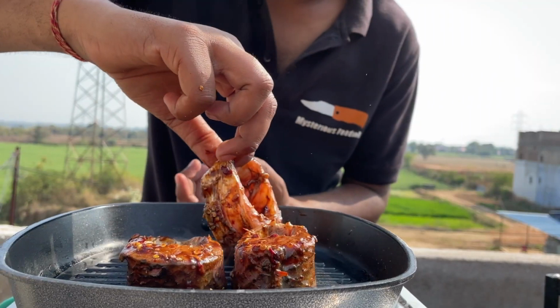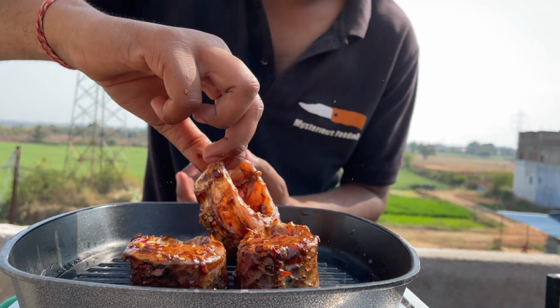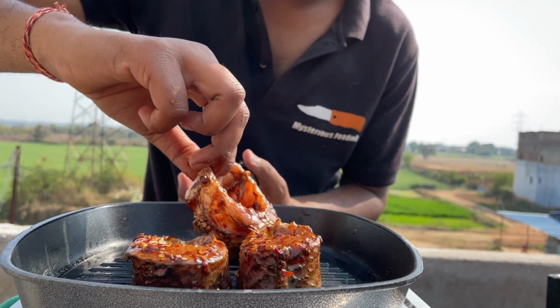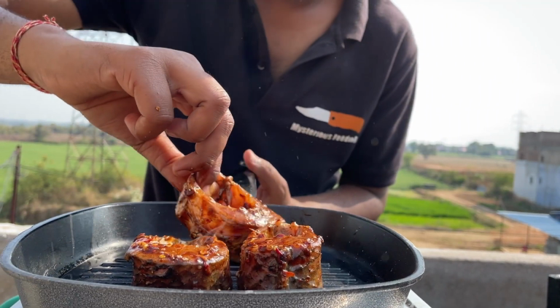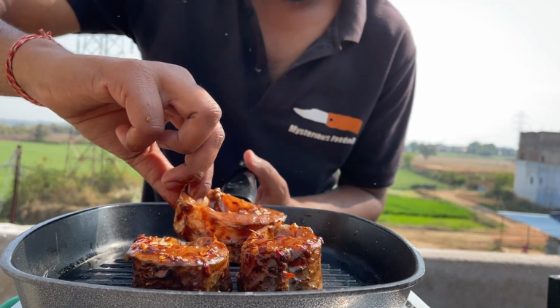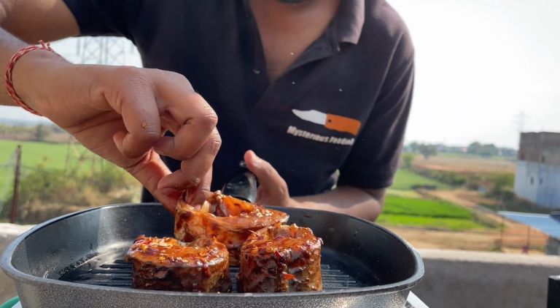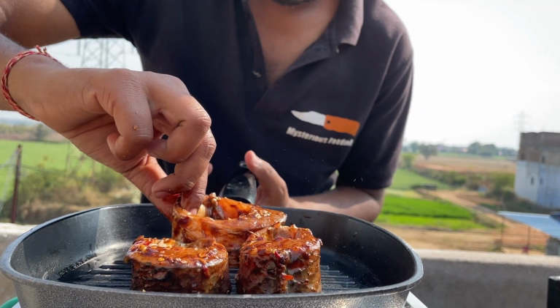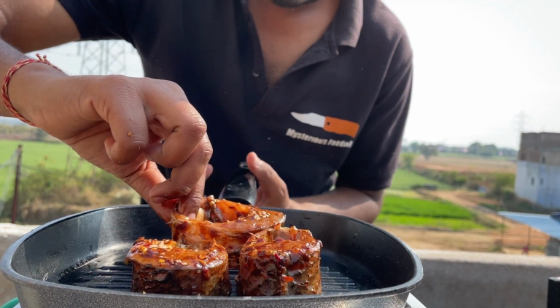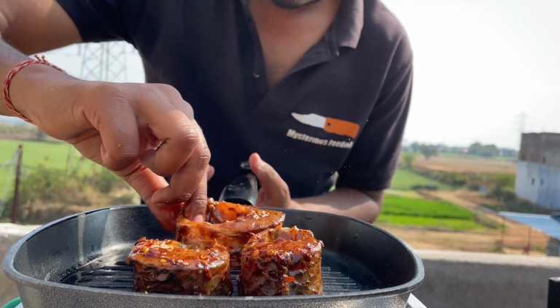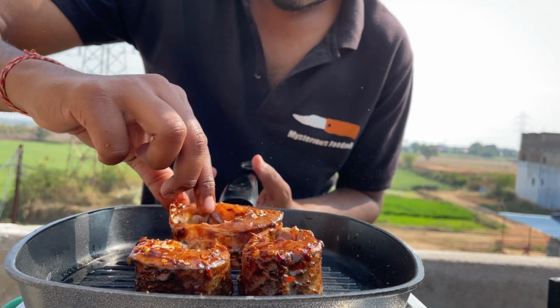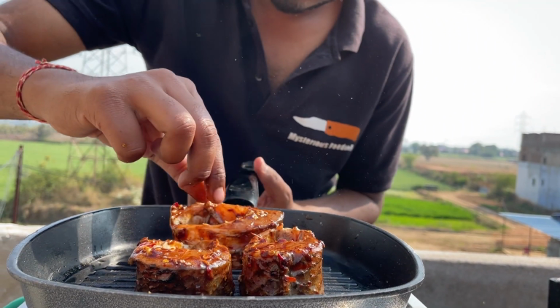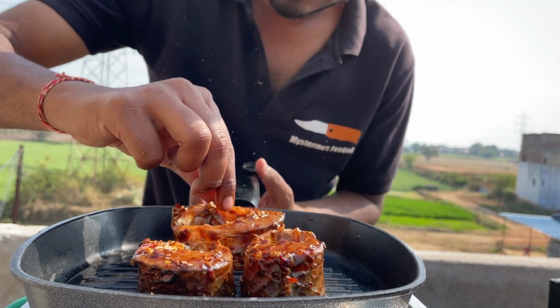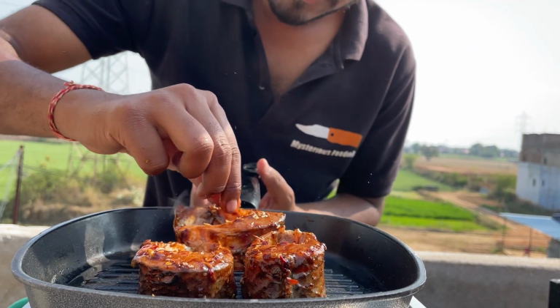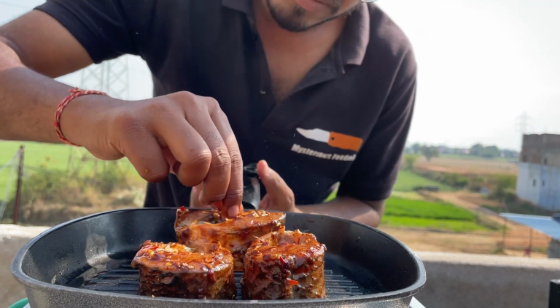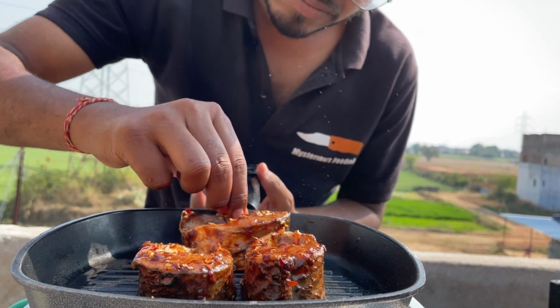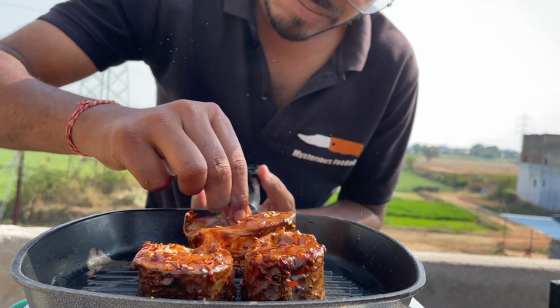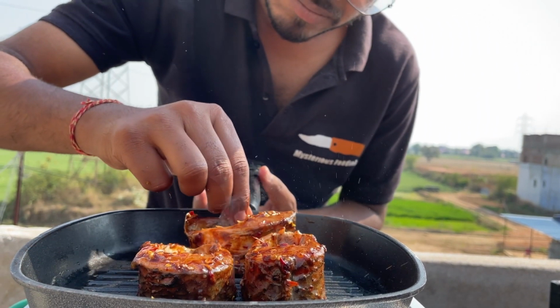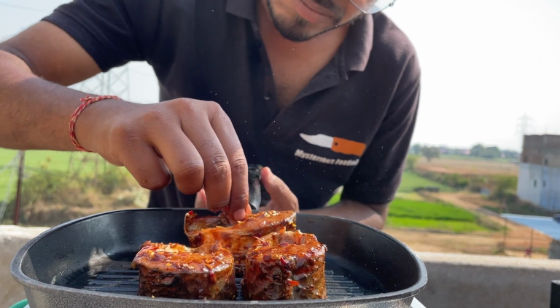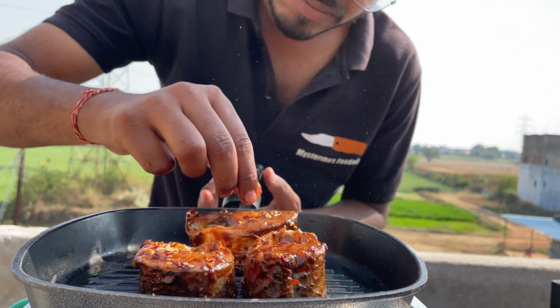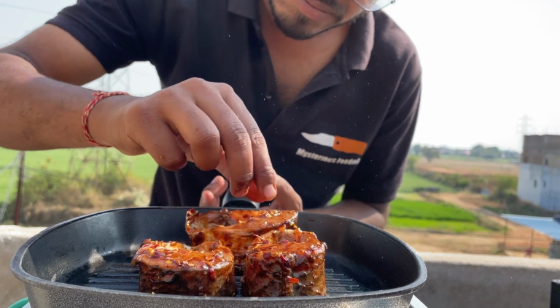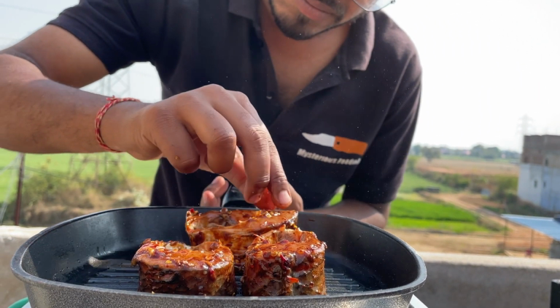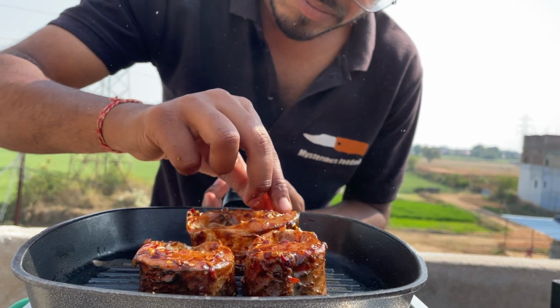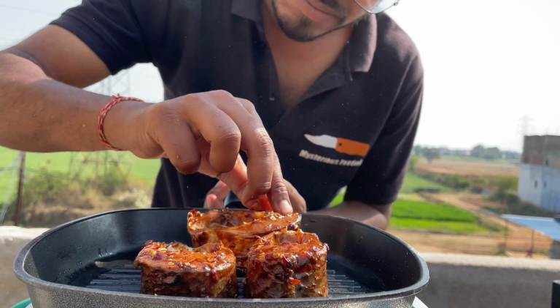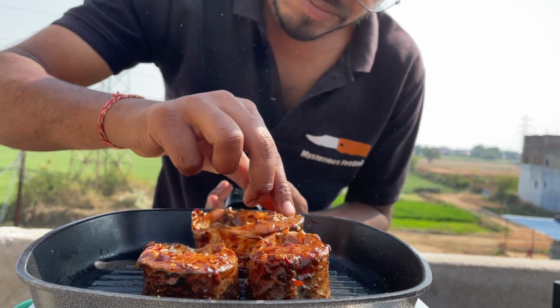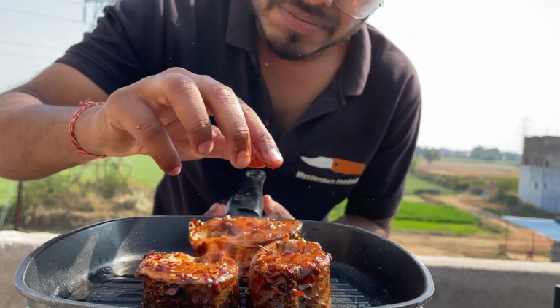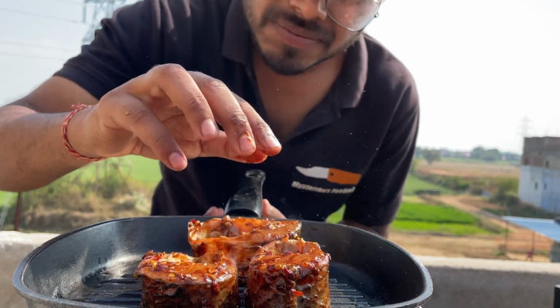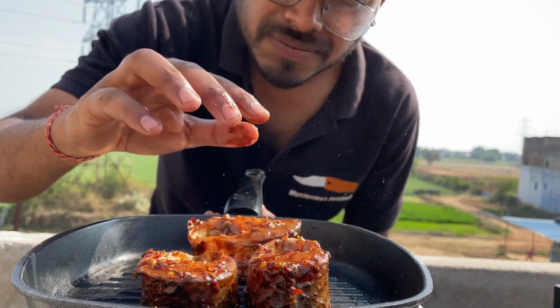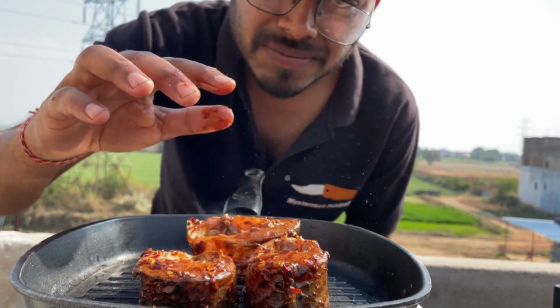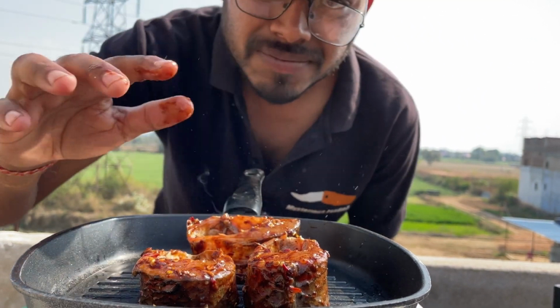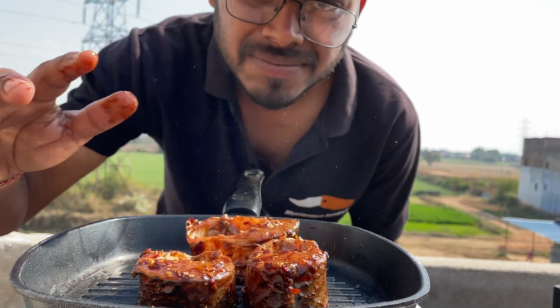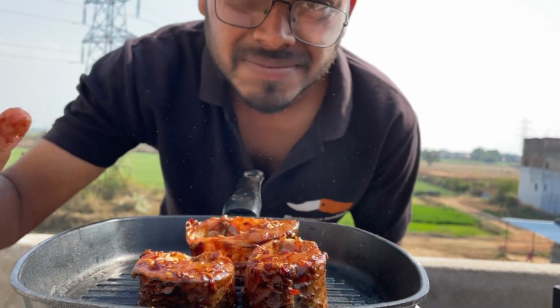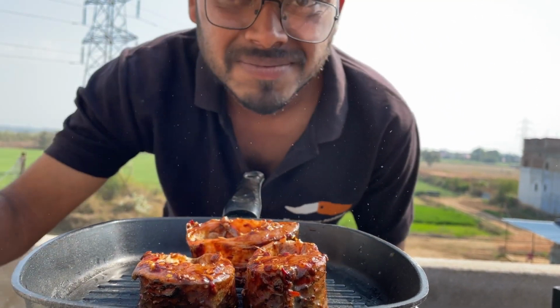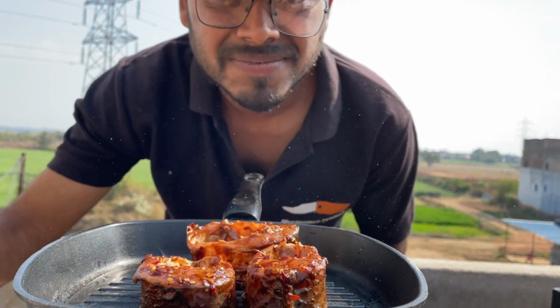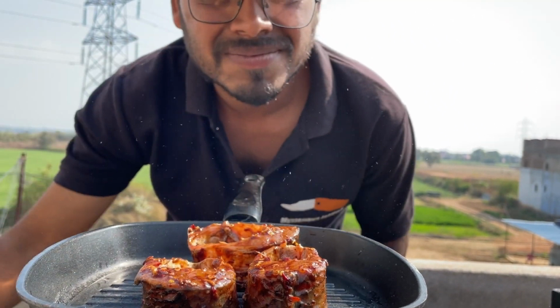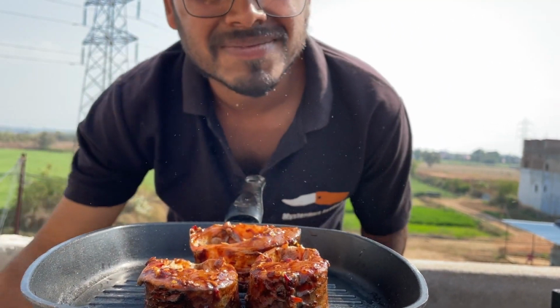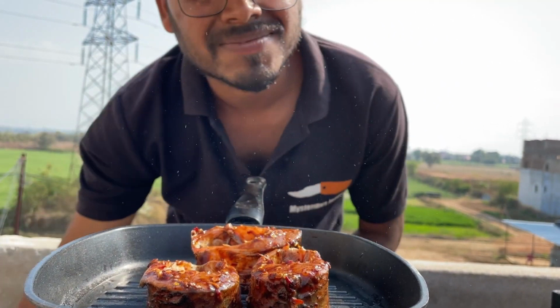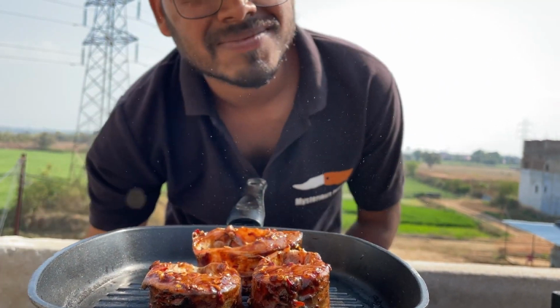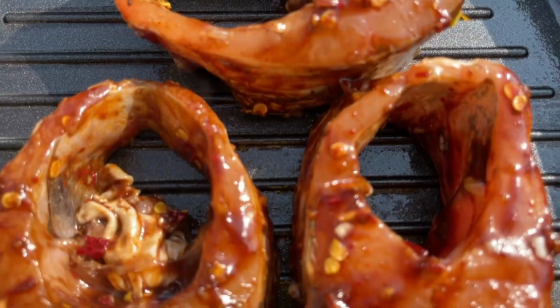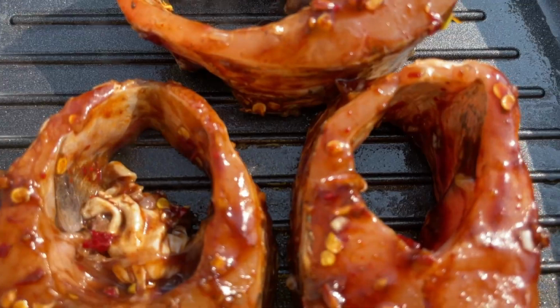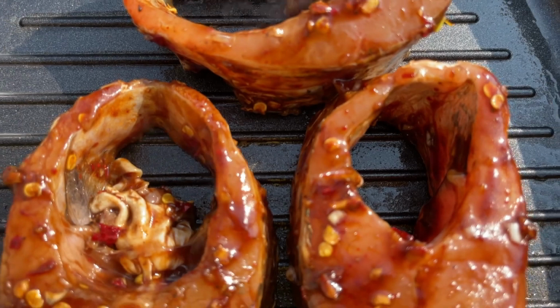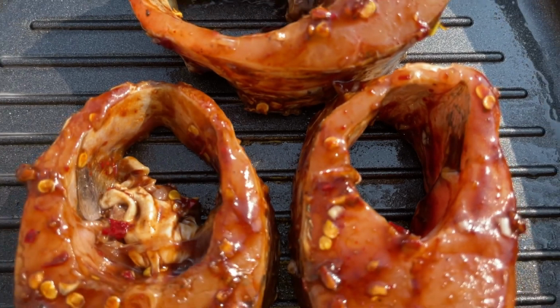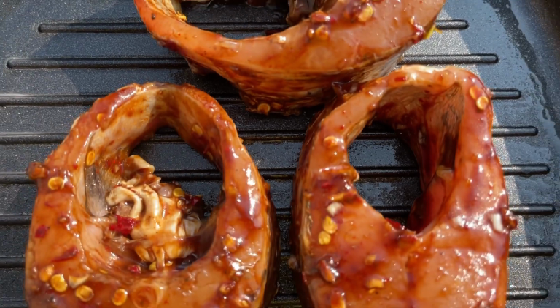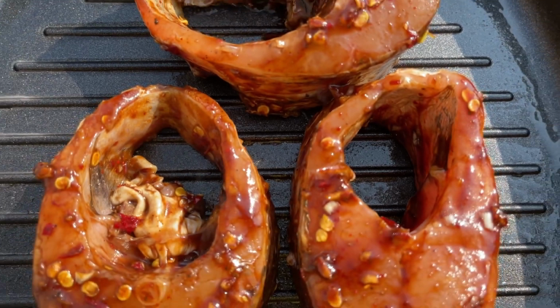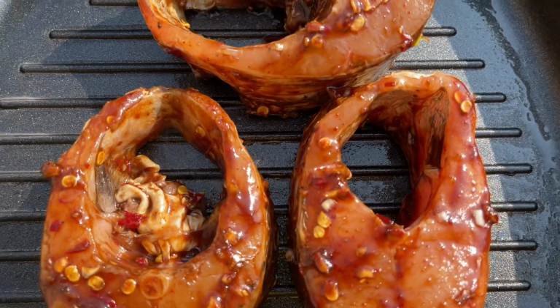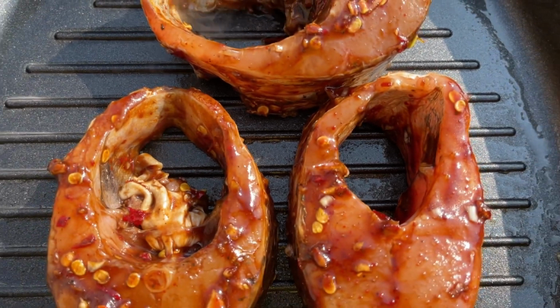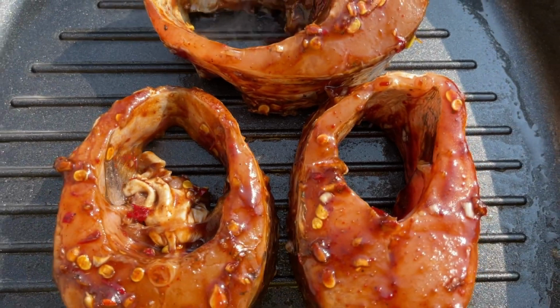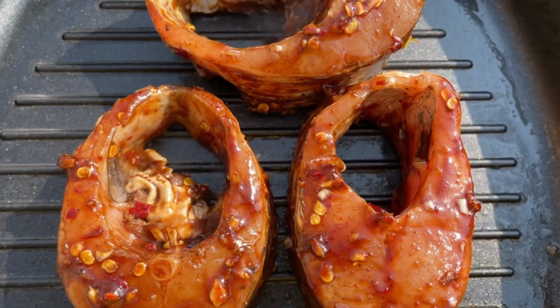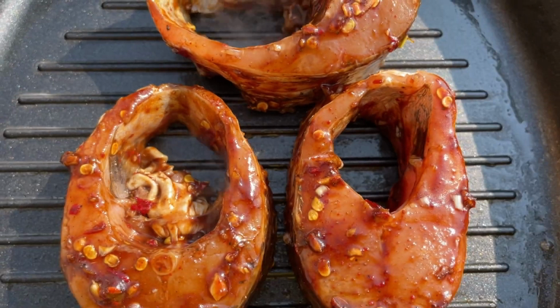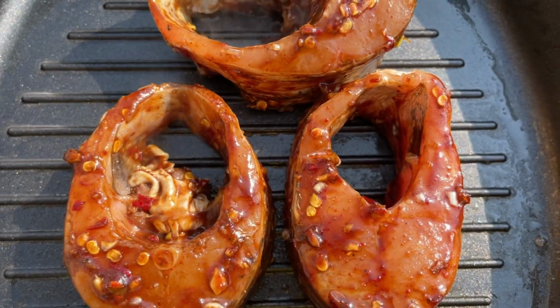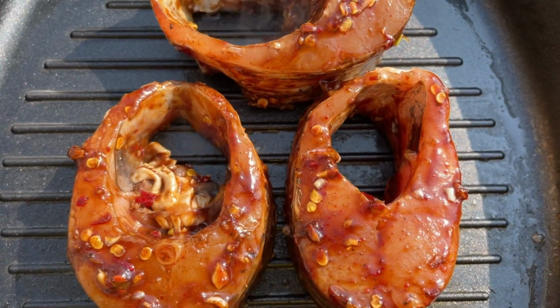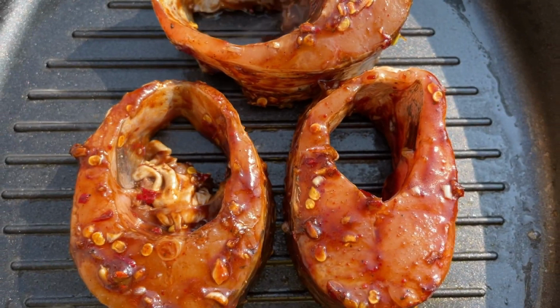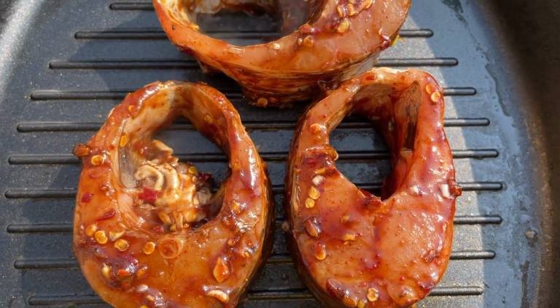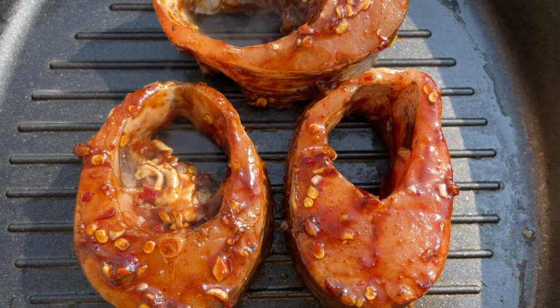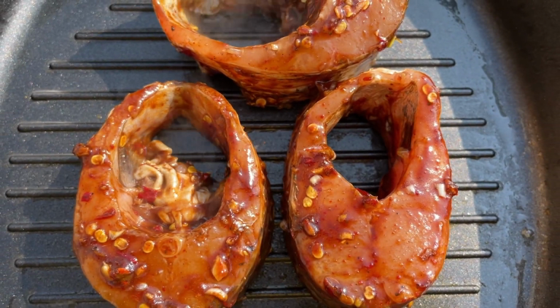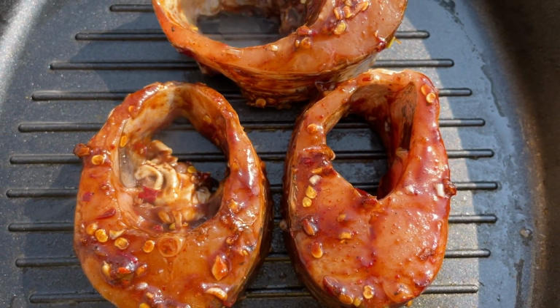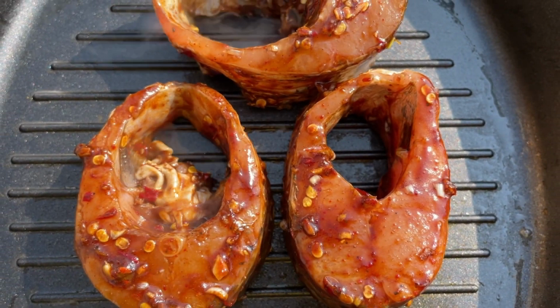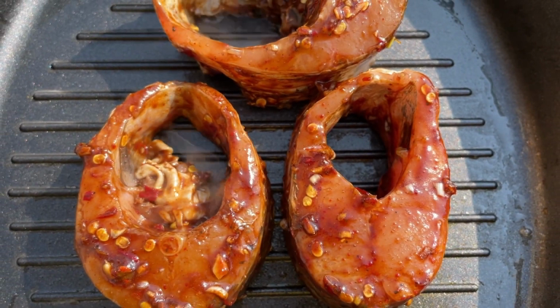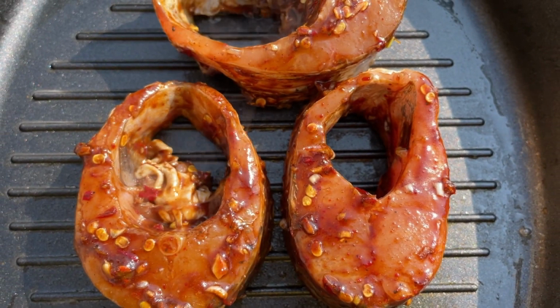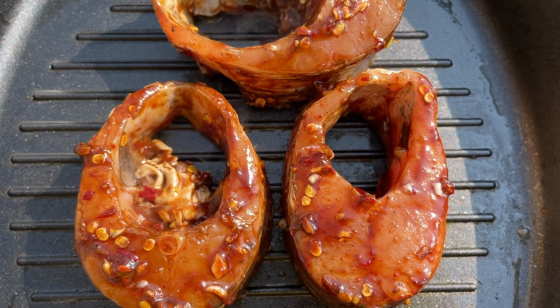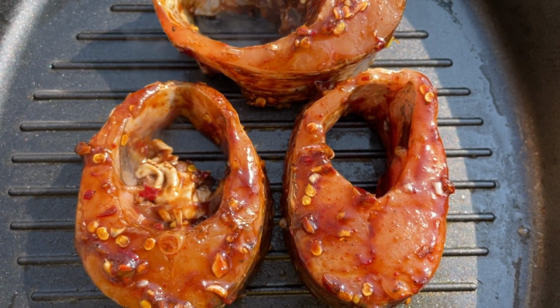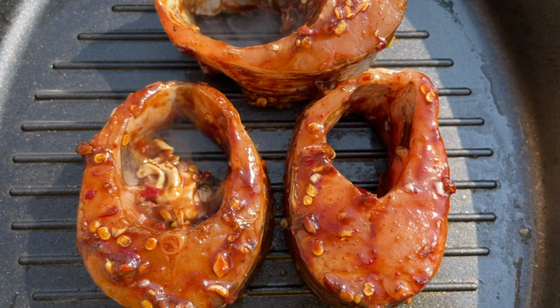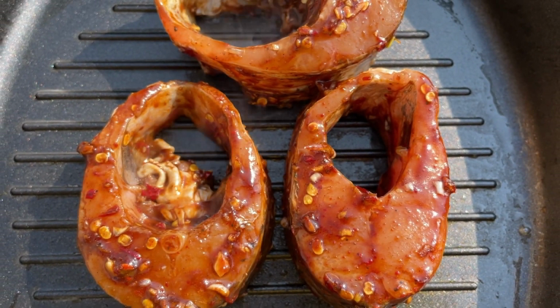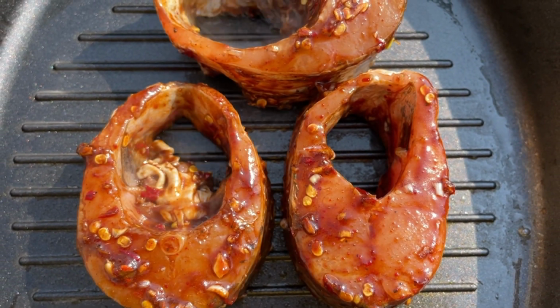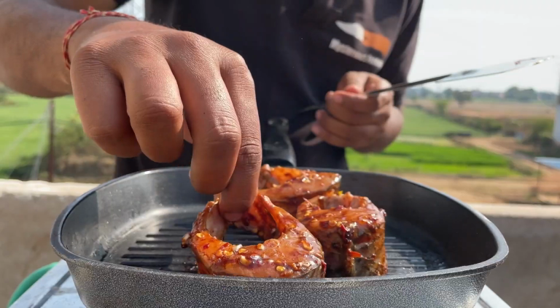Look at it. I will grill it on the grill pan for about 5 minutes.